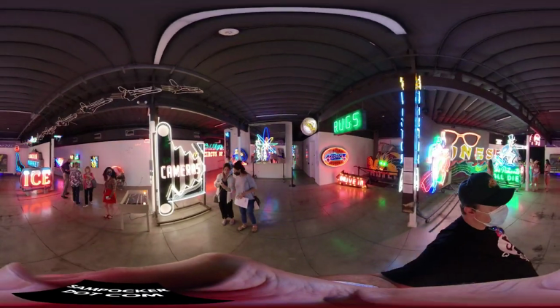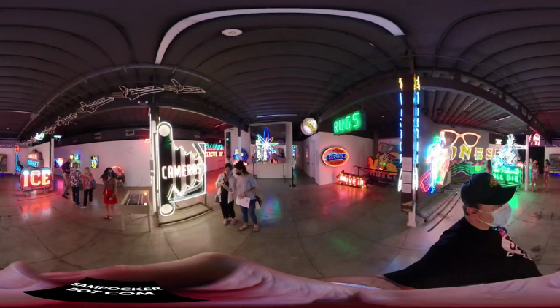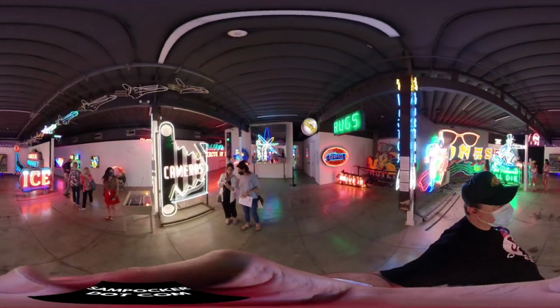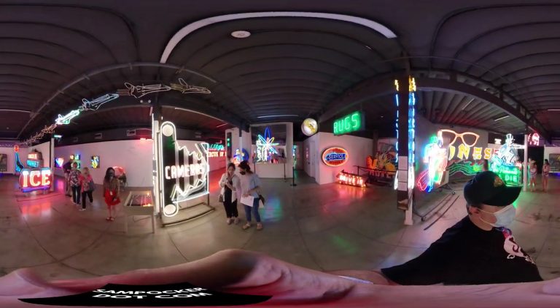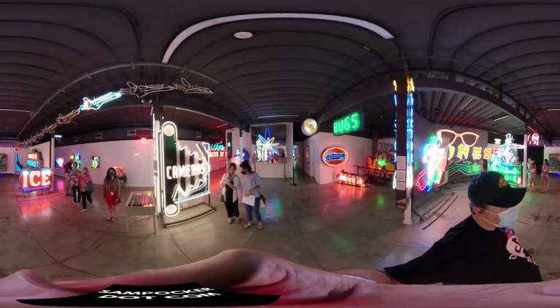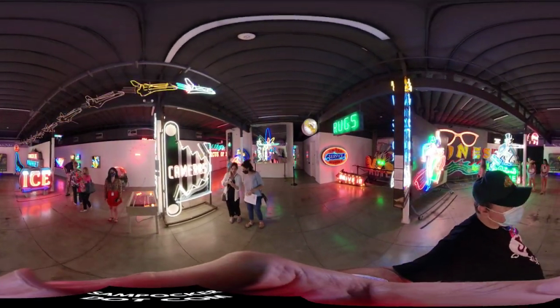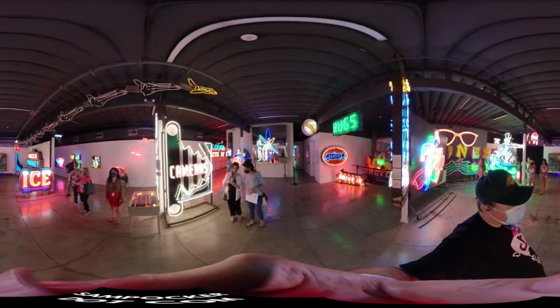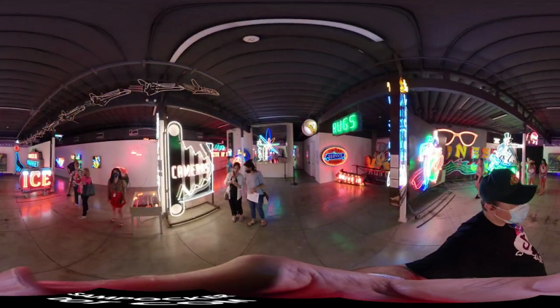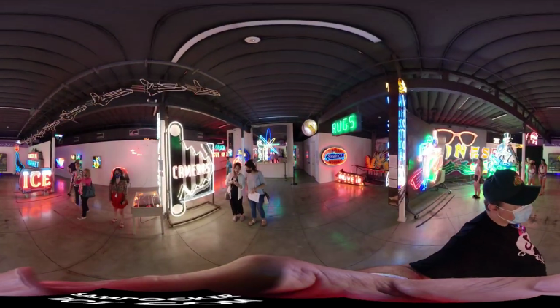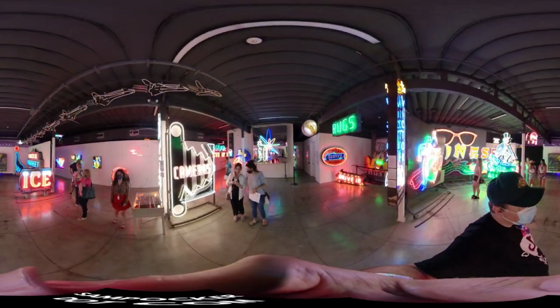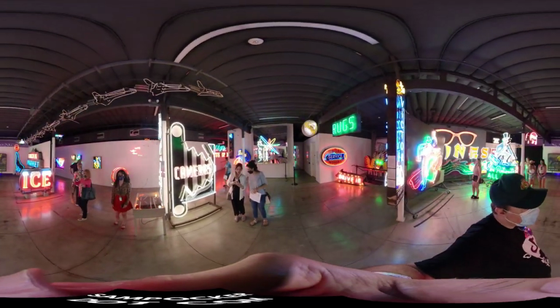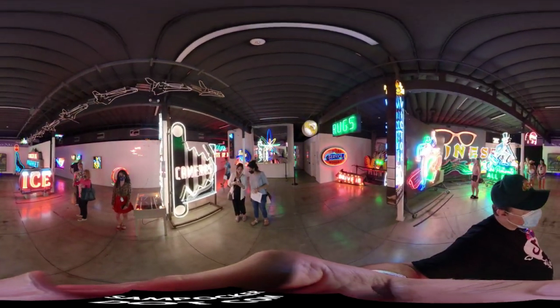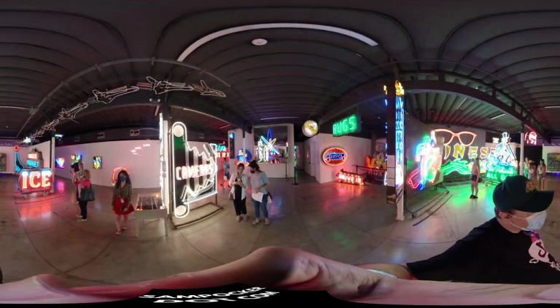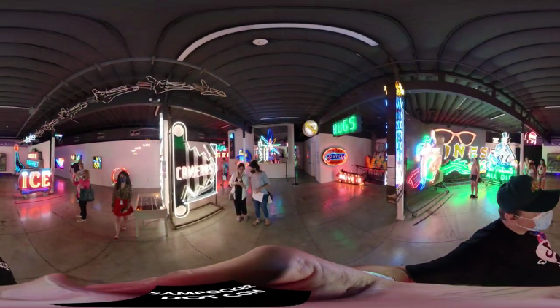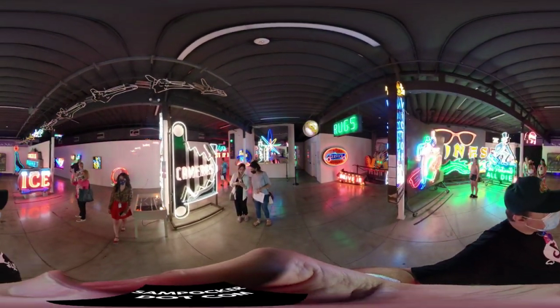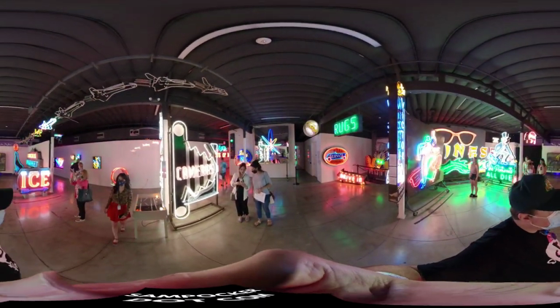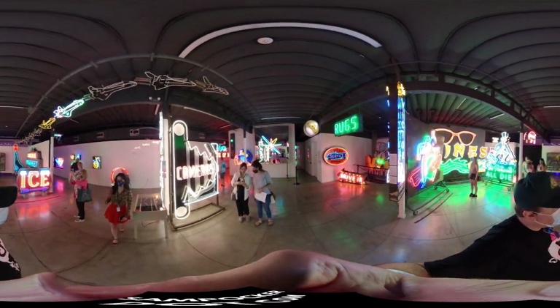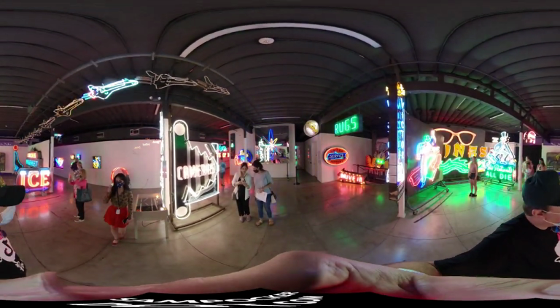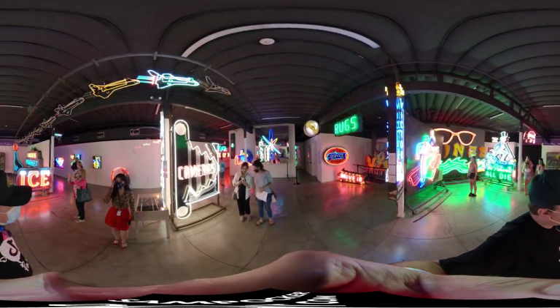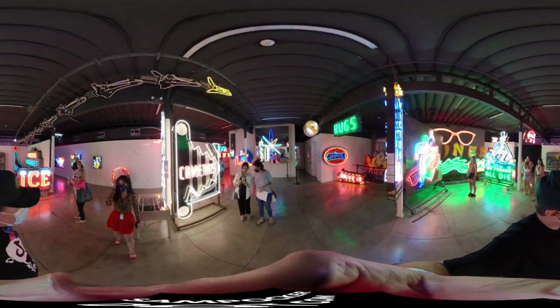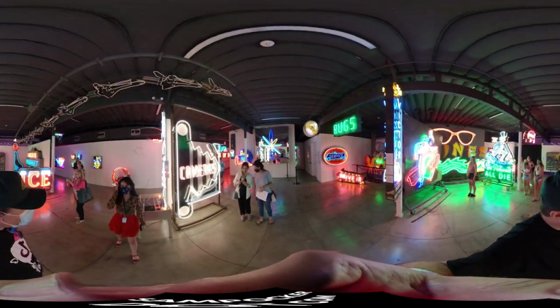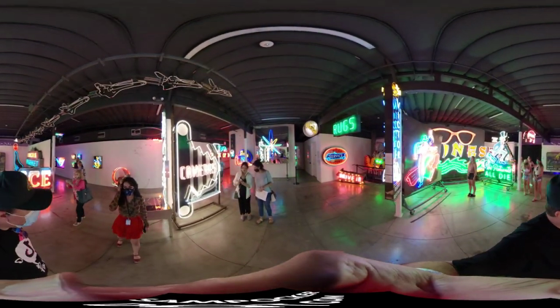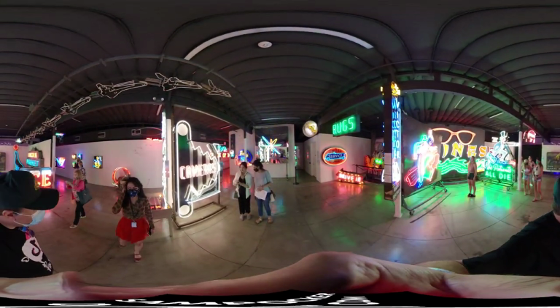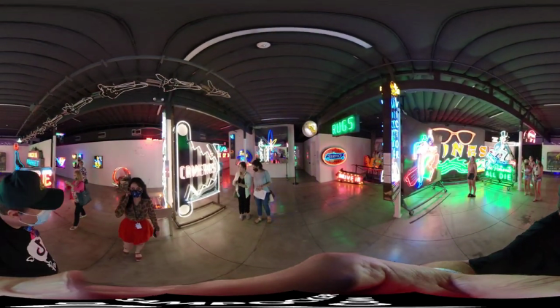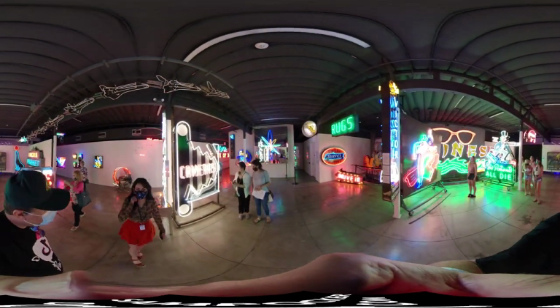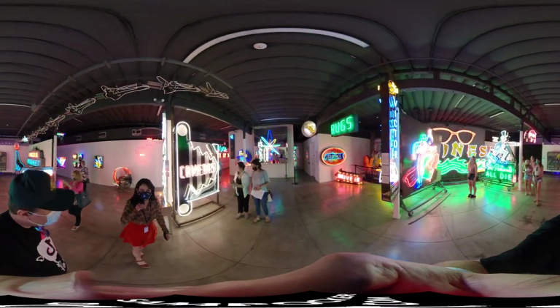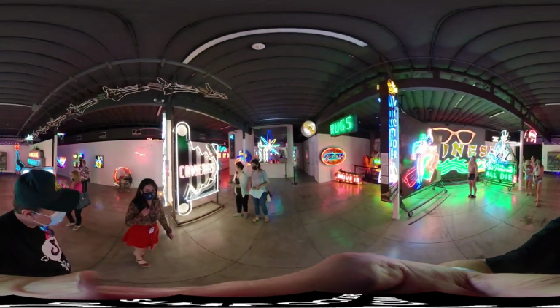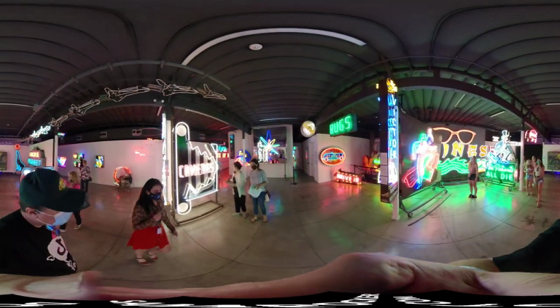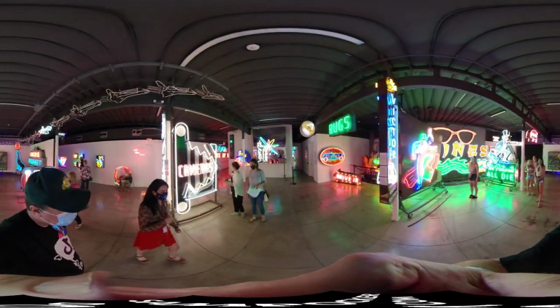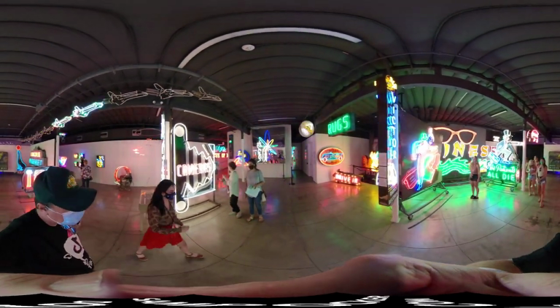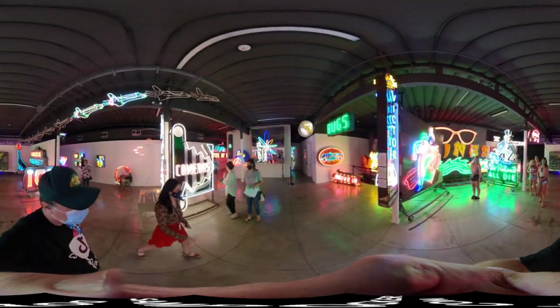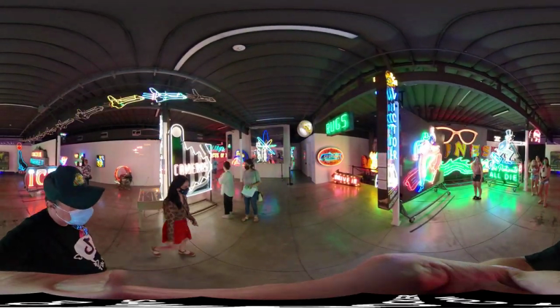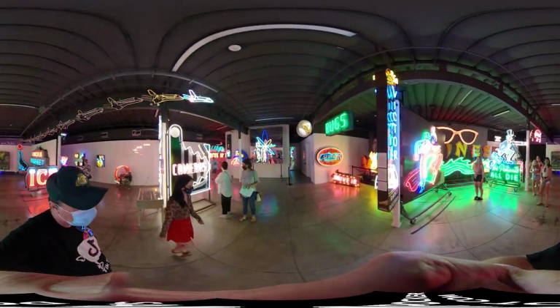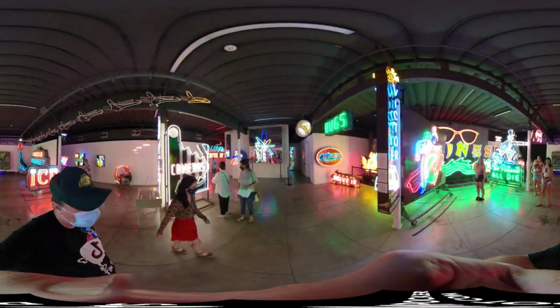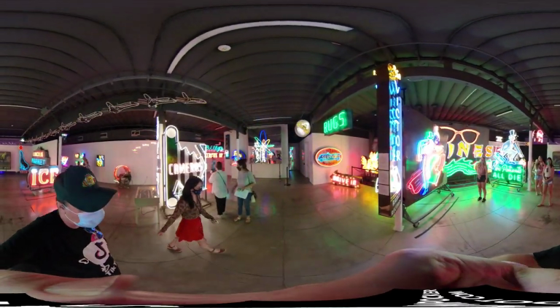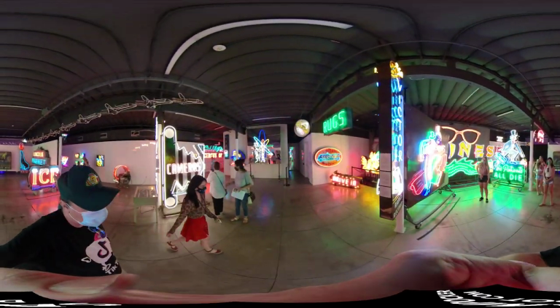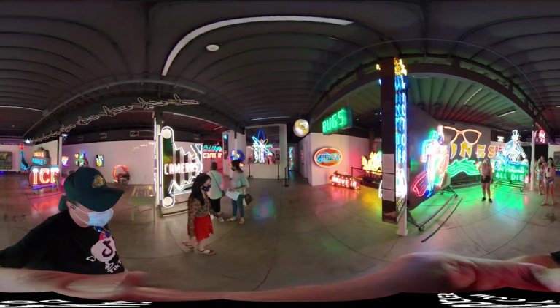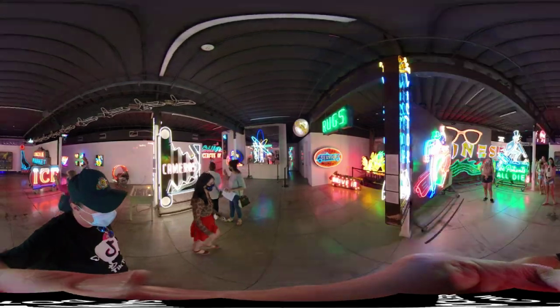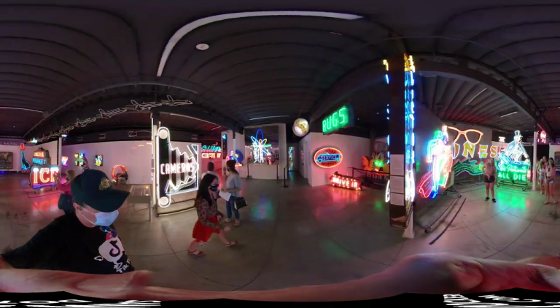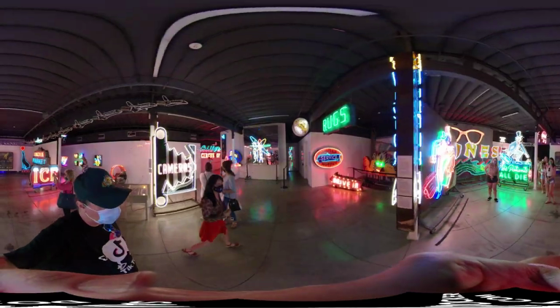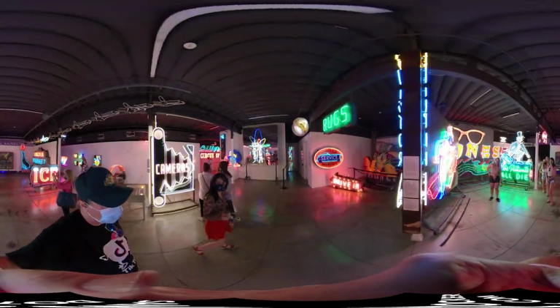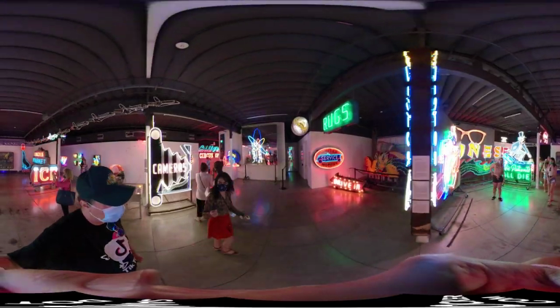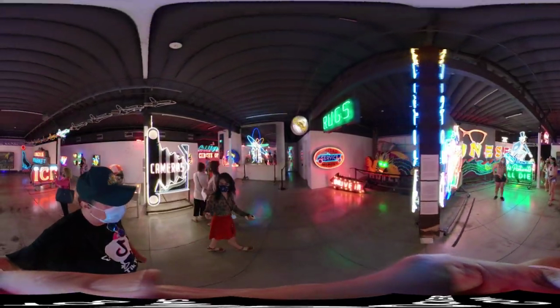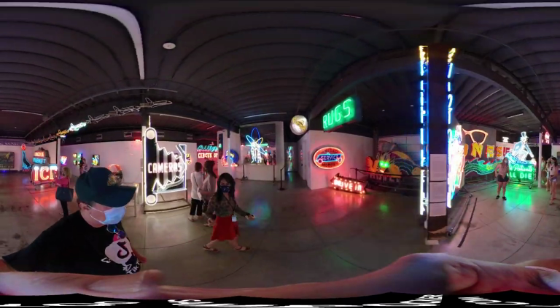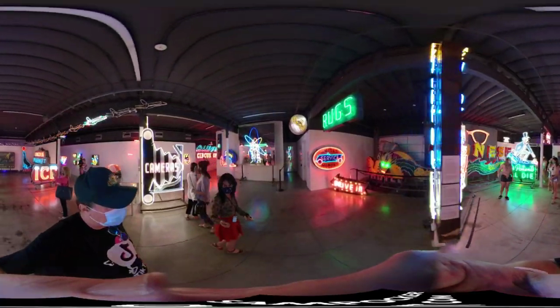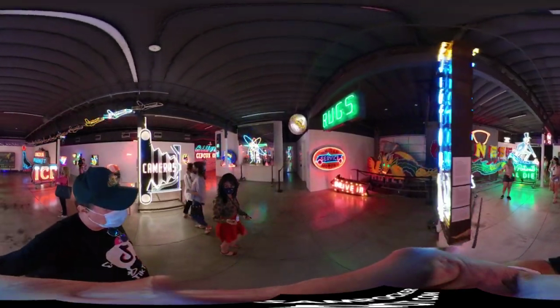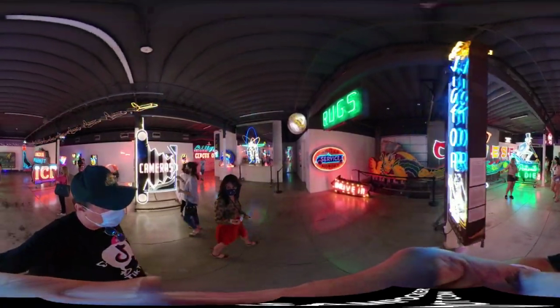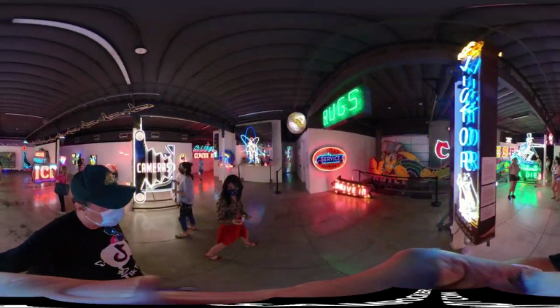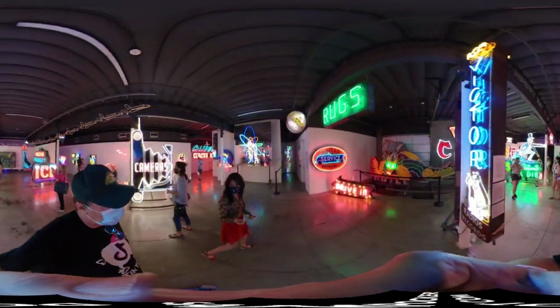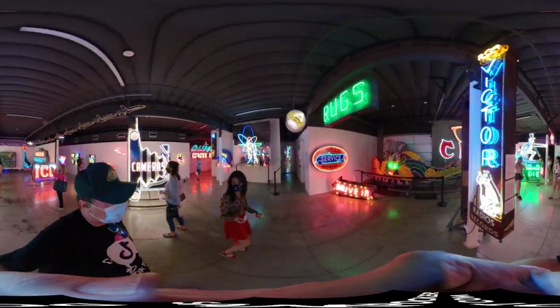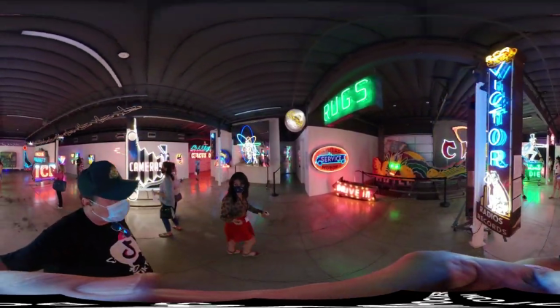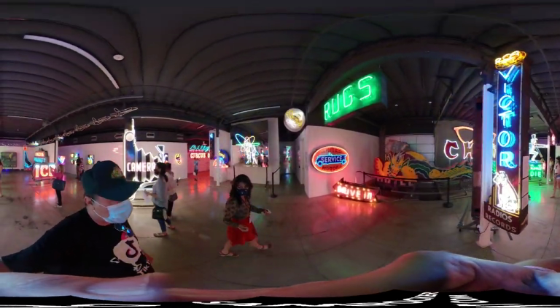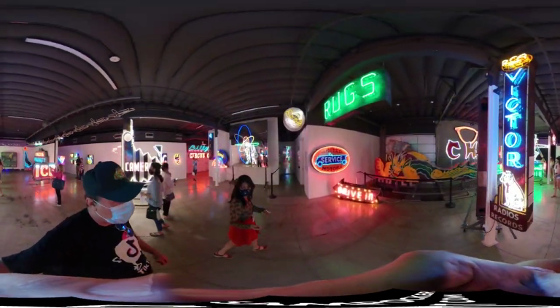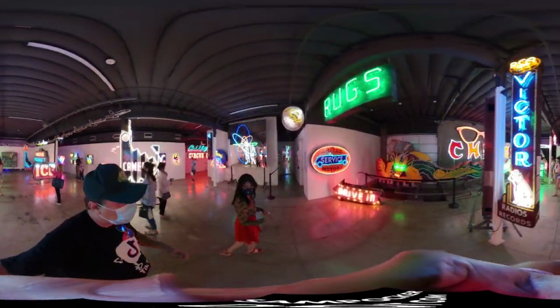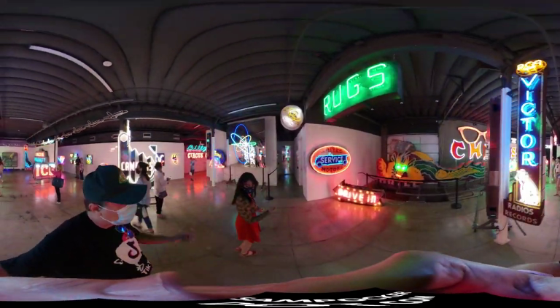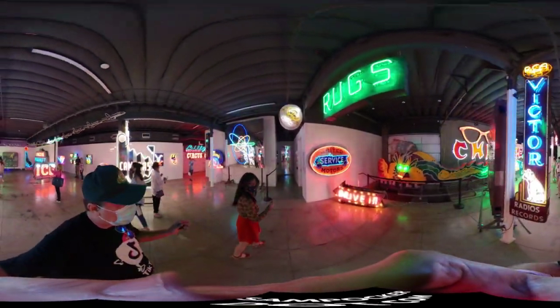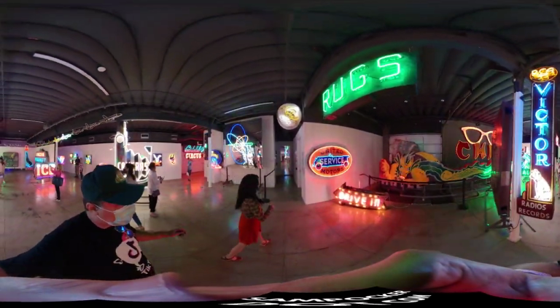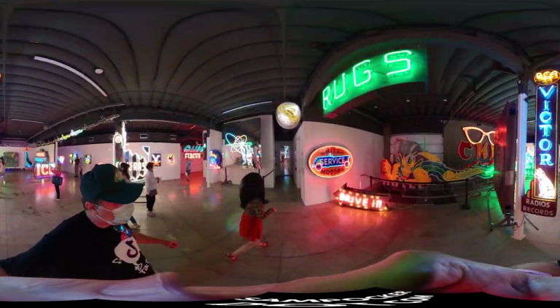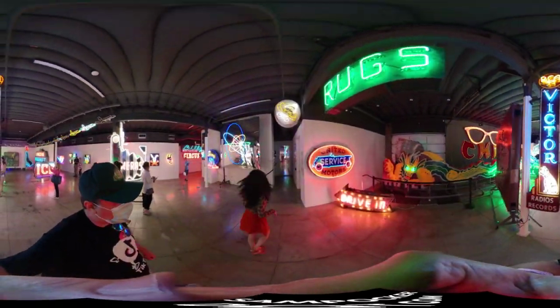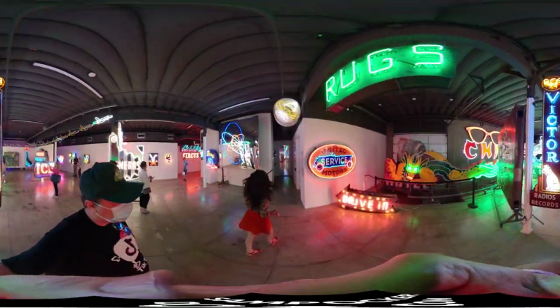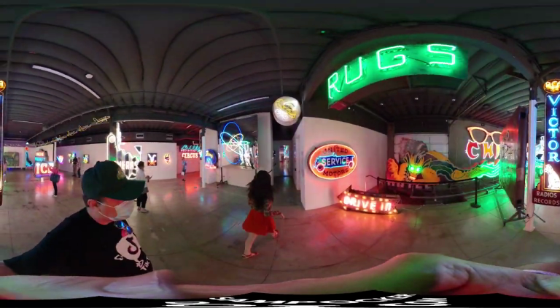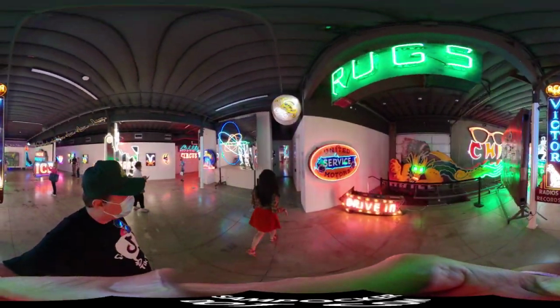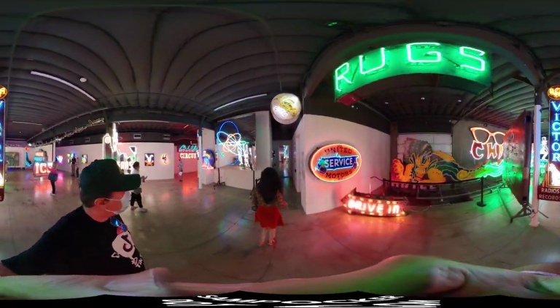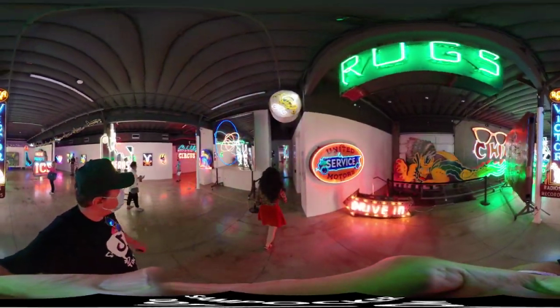Hi, are you on it? Yeah. Can we see the plasma chamber, please? Of course. Thank you. And do you want to see the wands too? Whatever you got, I want to see it.